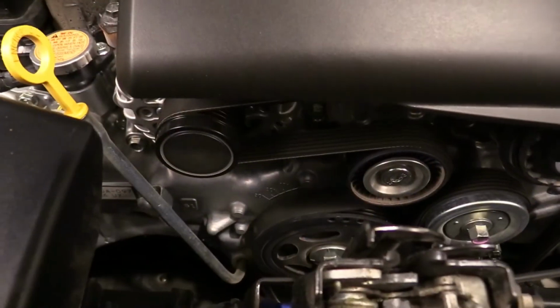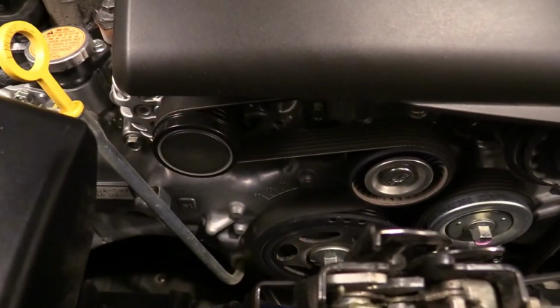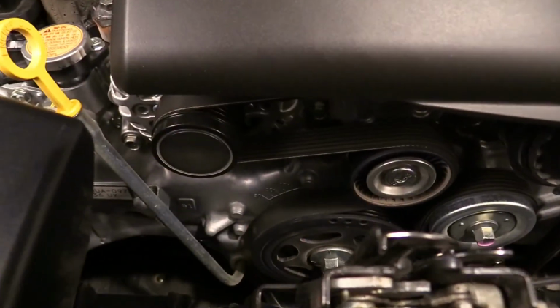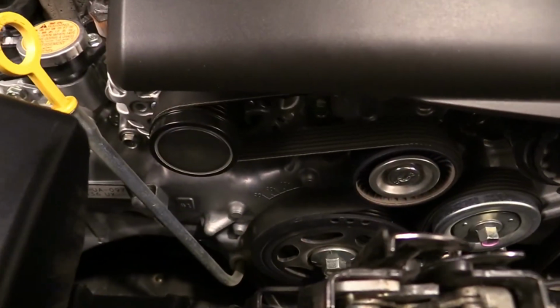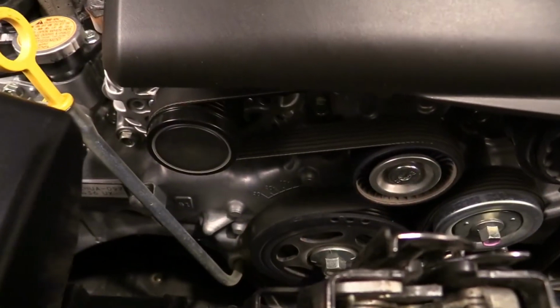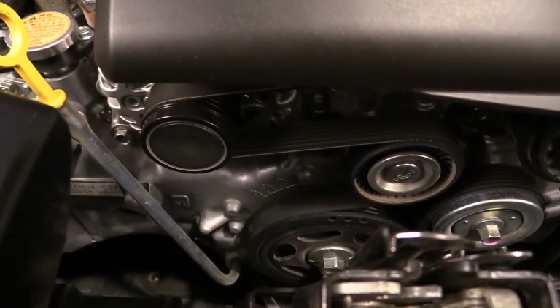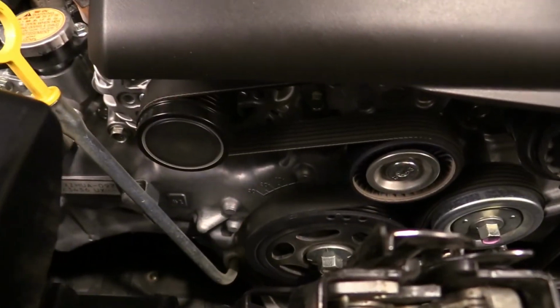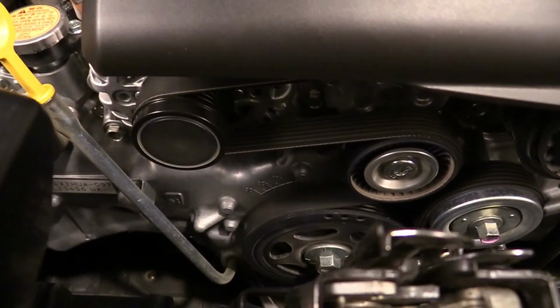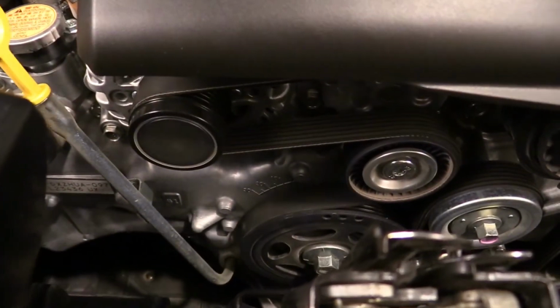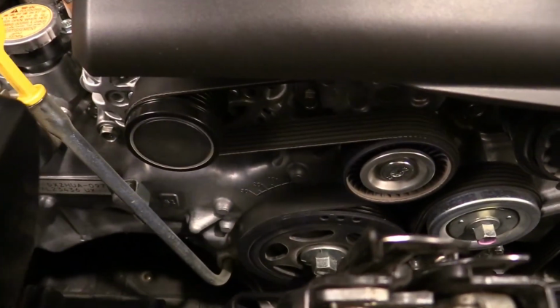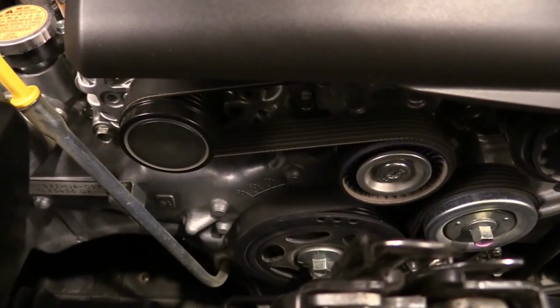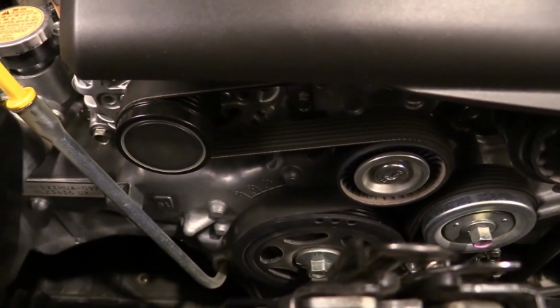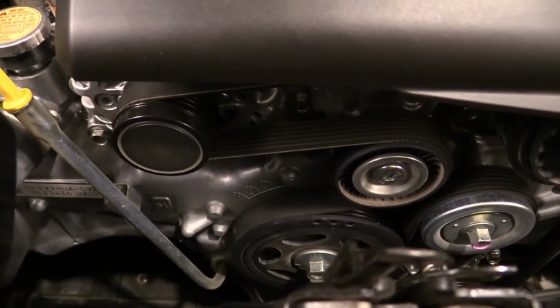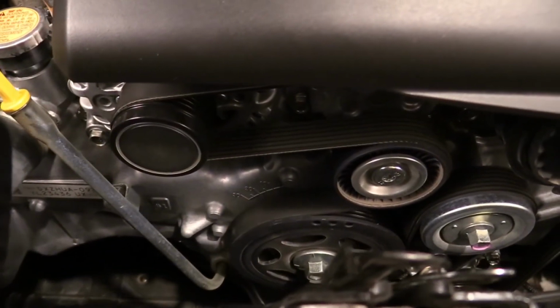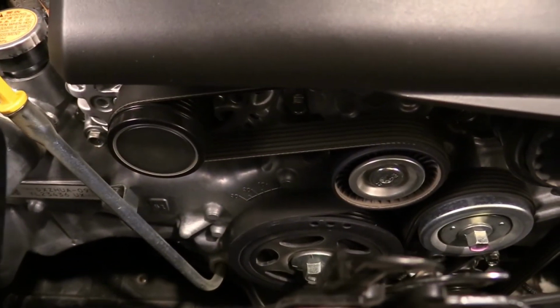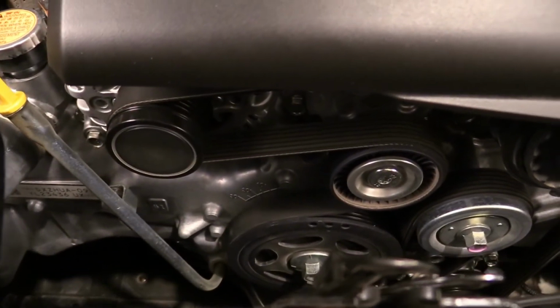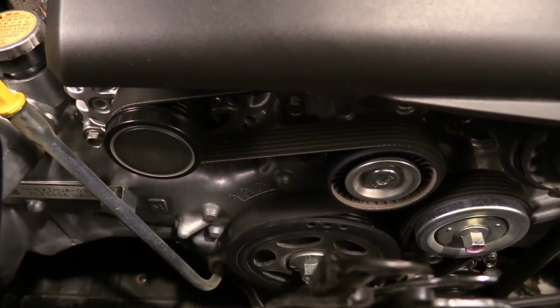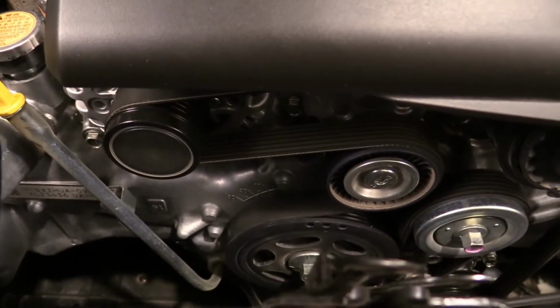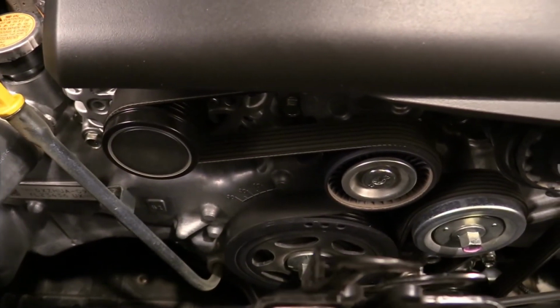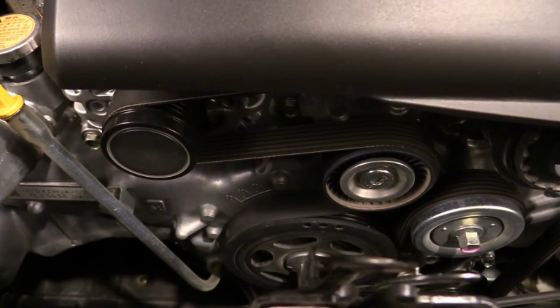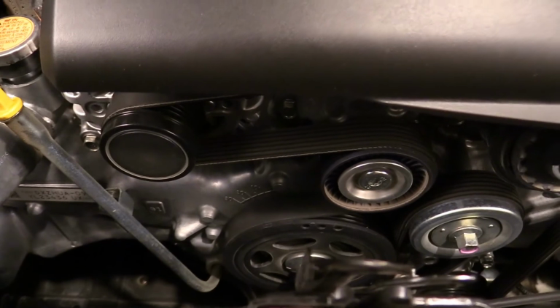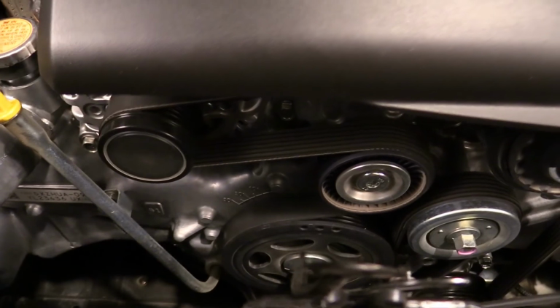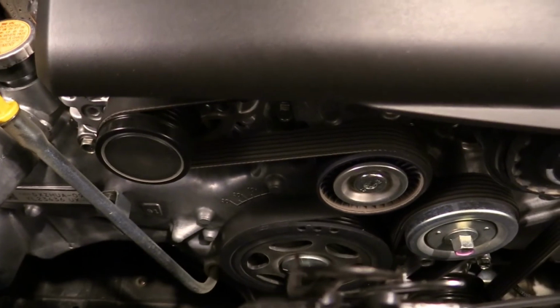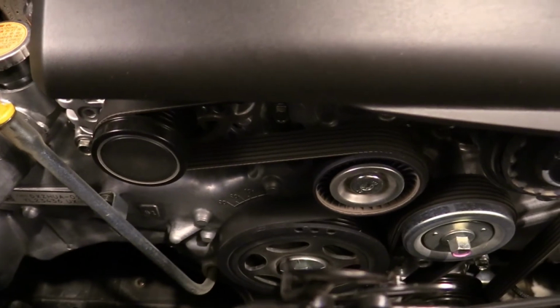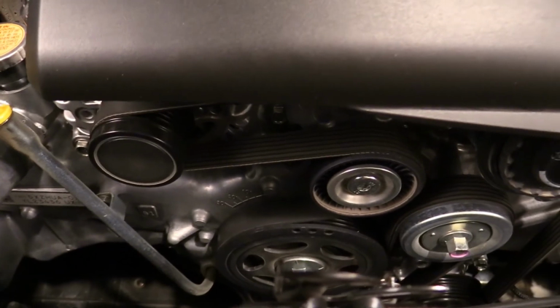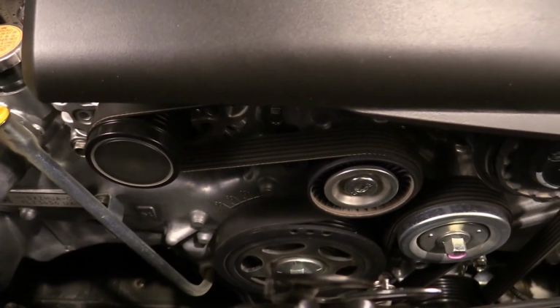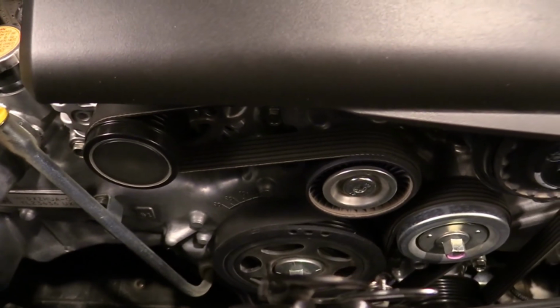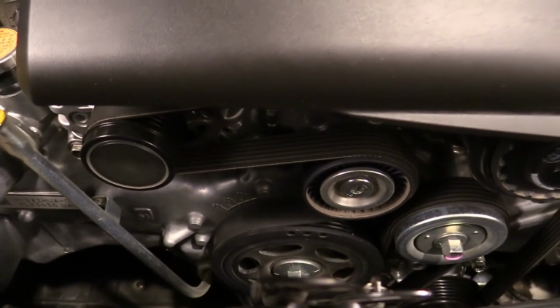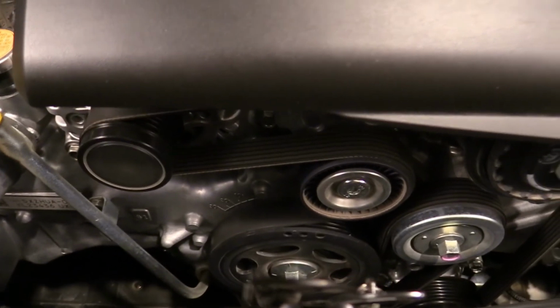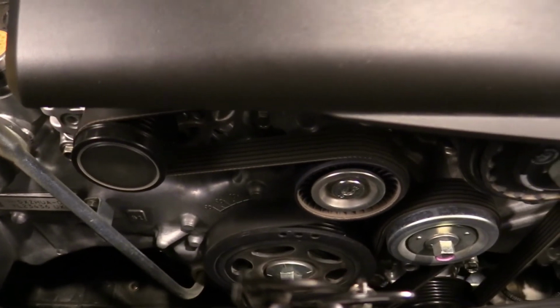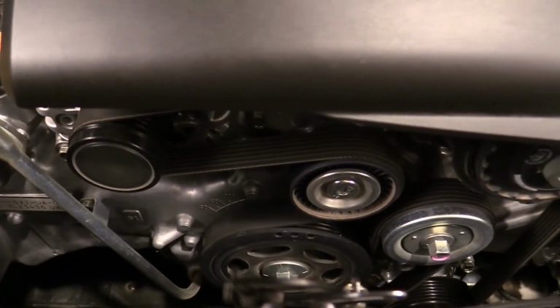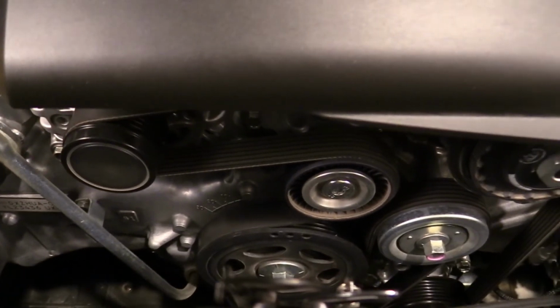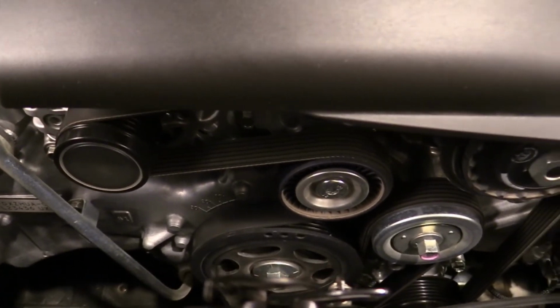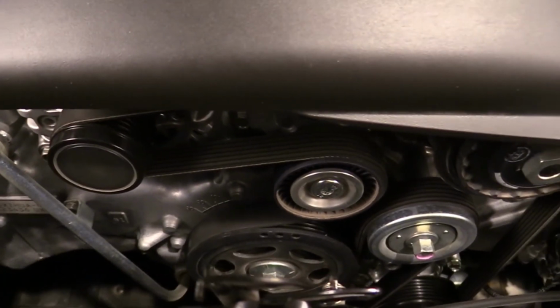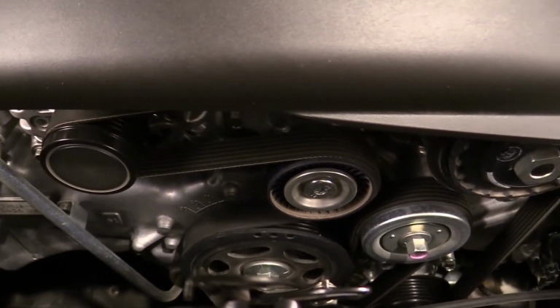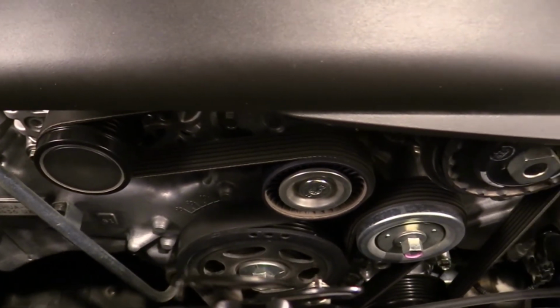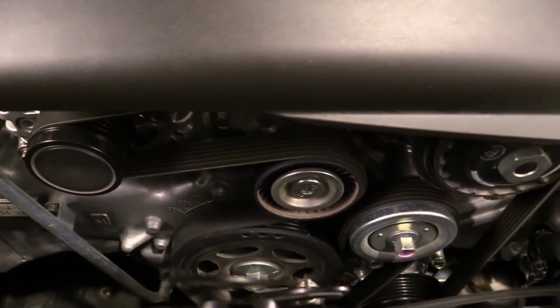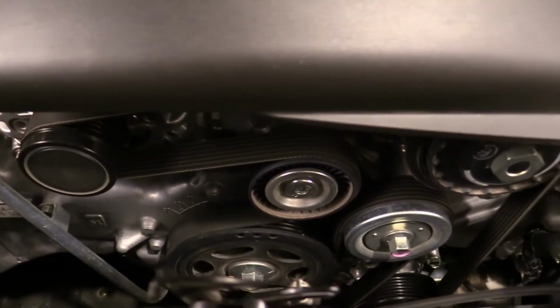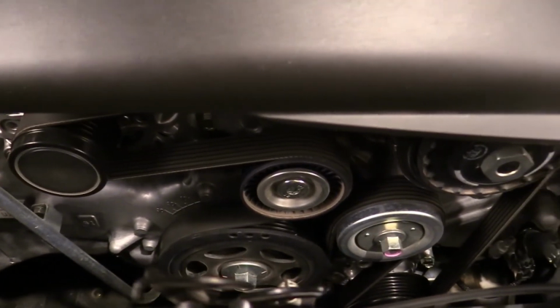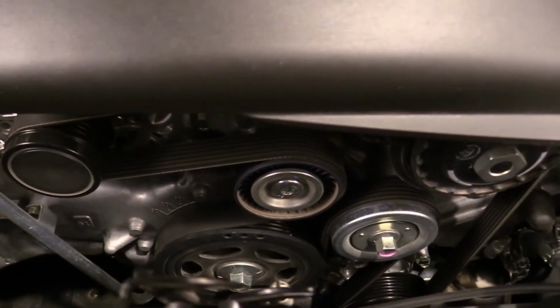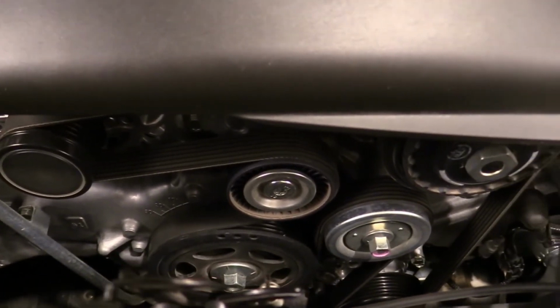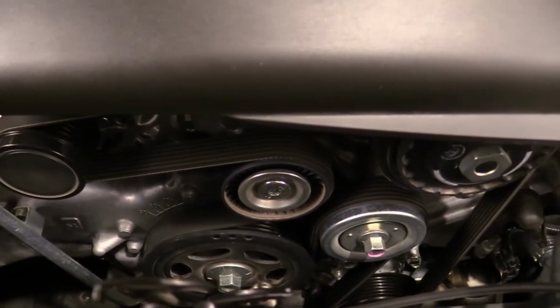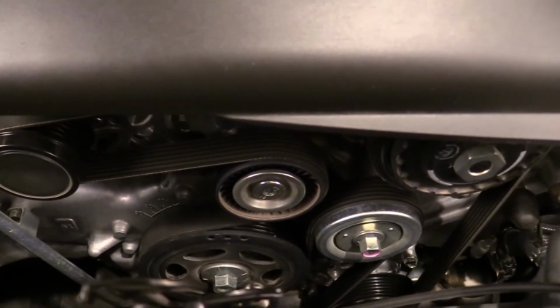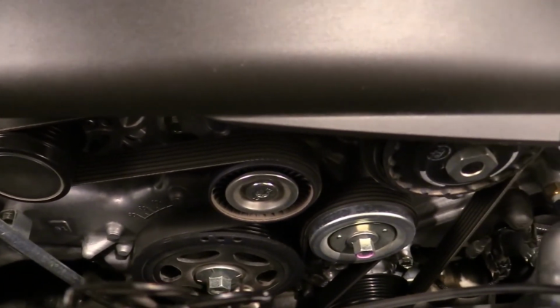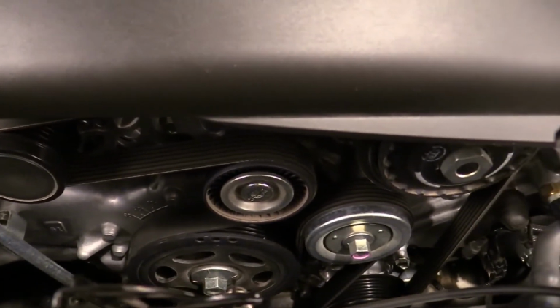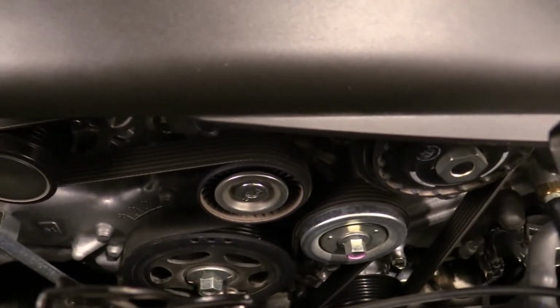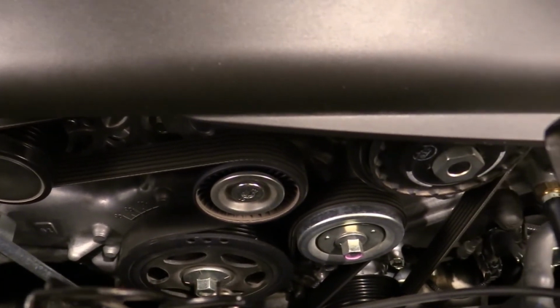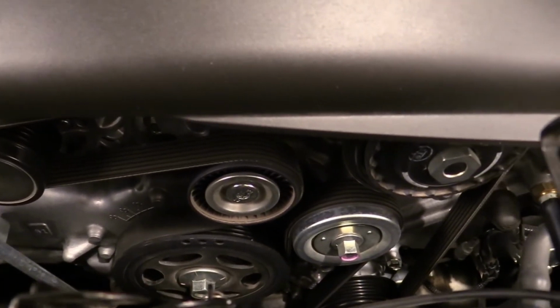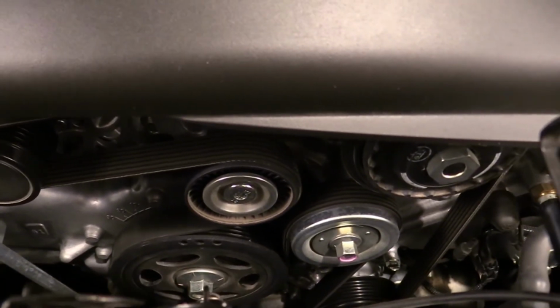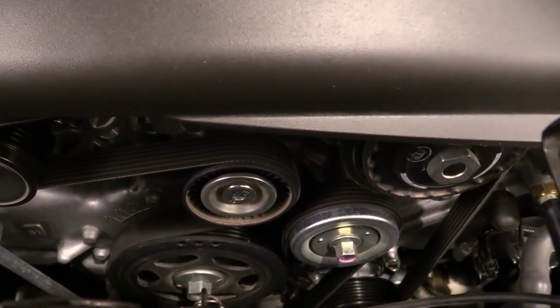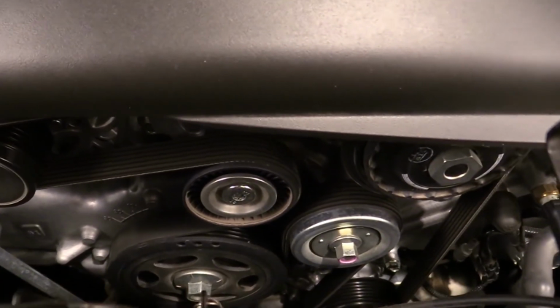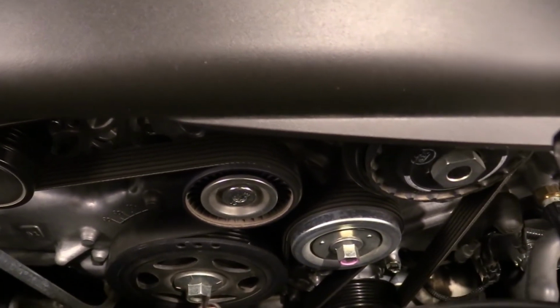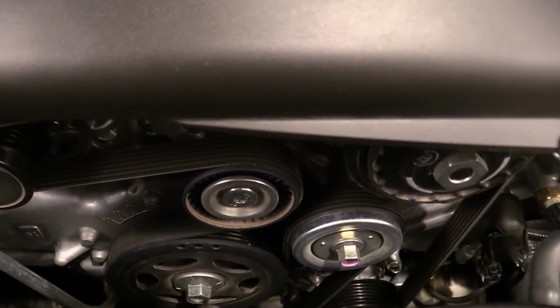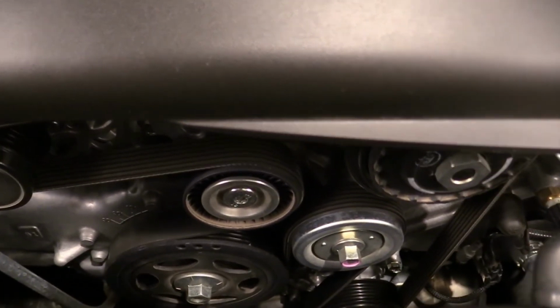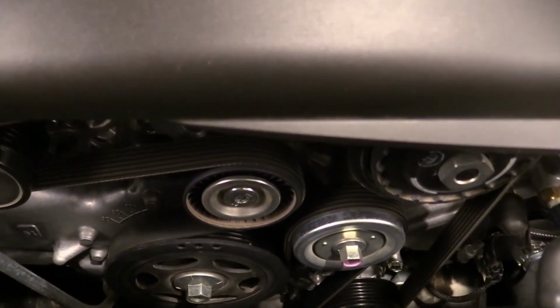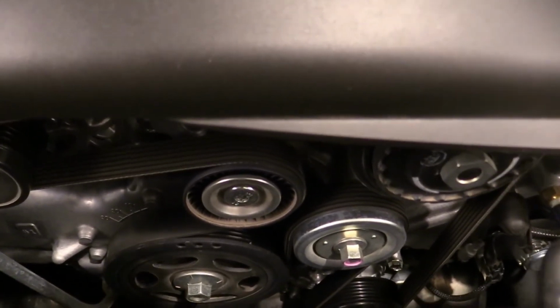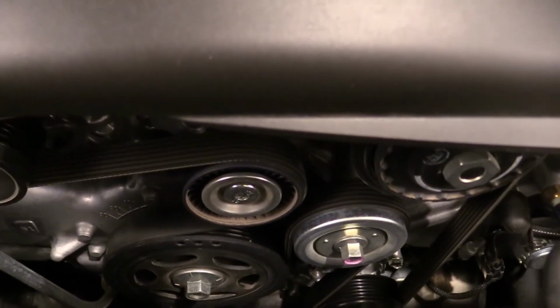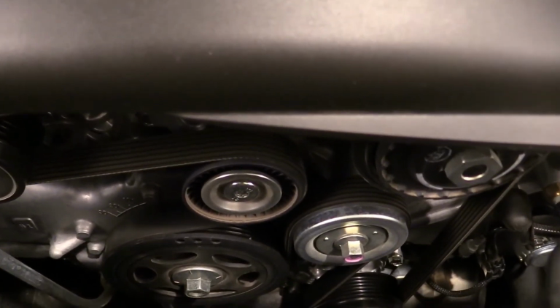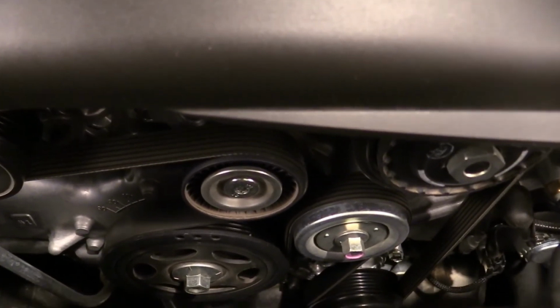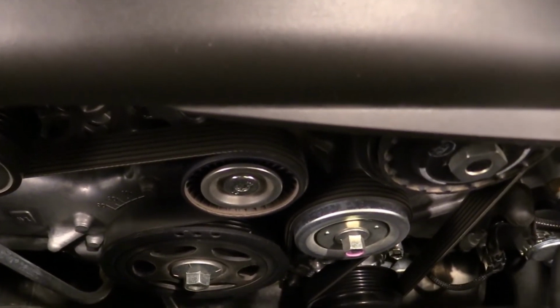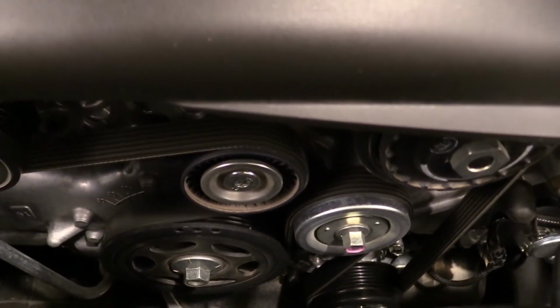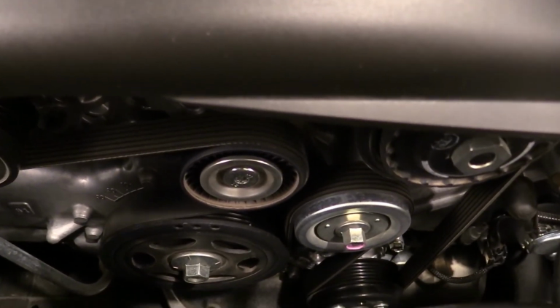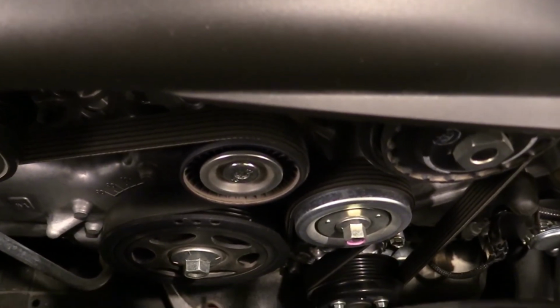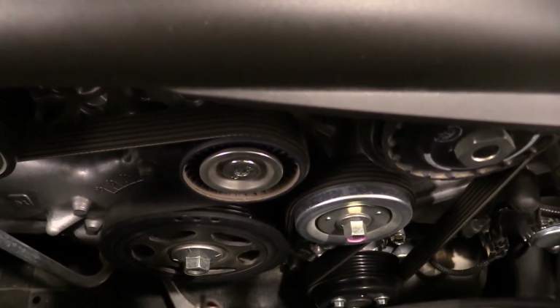At the front of the engine, a single serpentine belt provides for all of the accessories and shows plenty of room for access when it comes time to replace it.